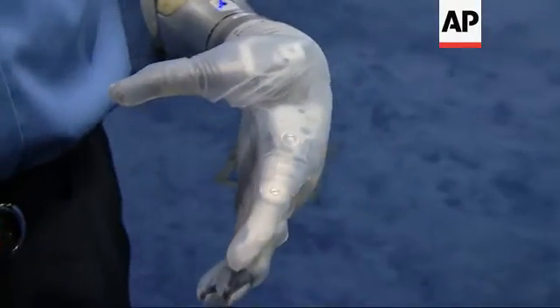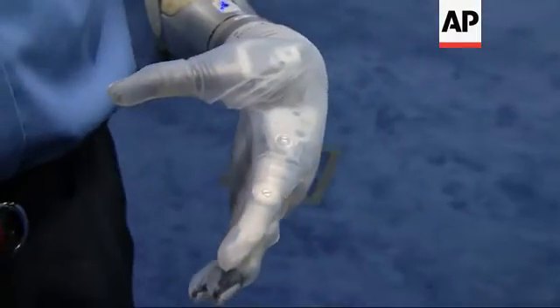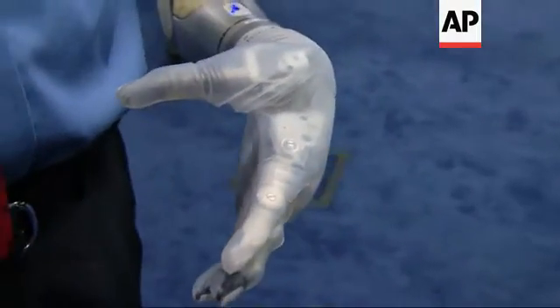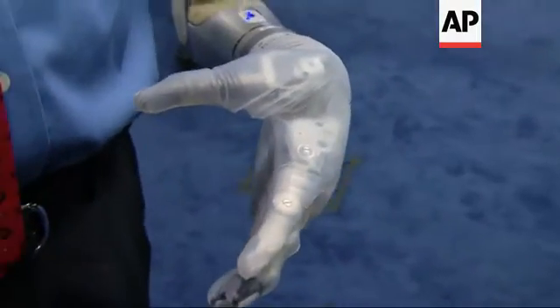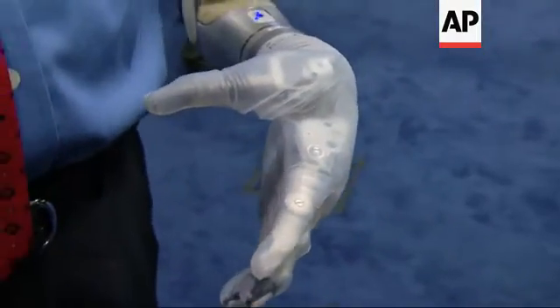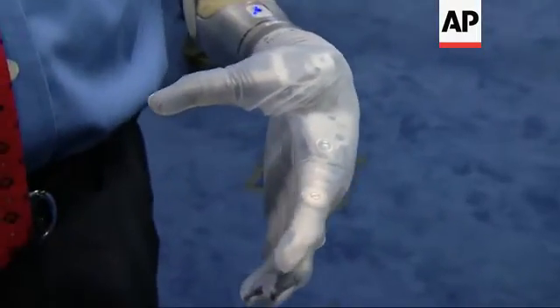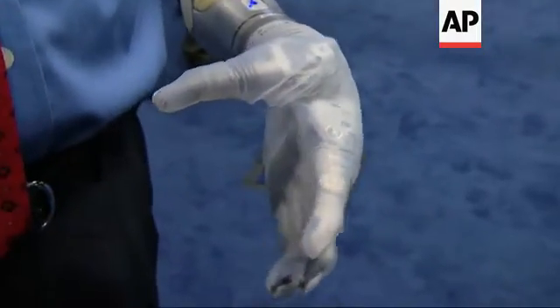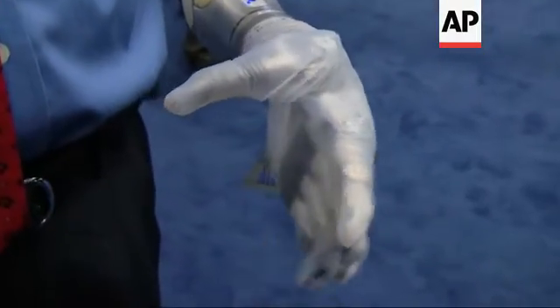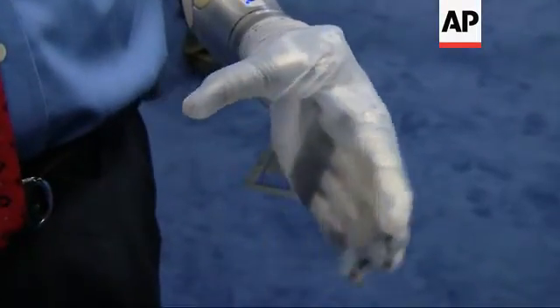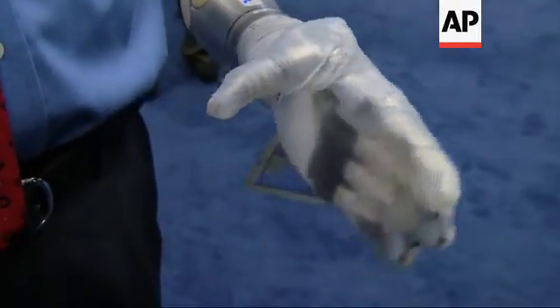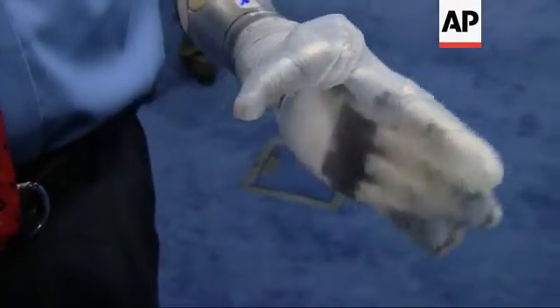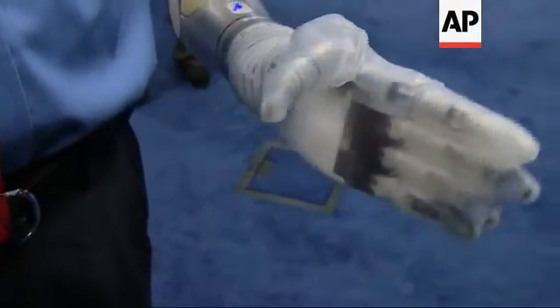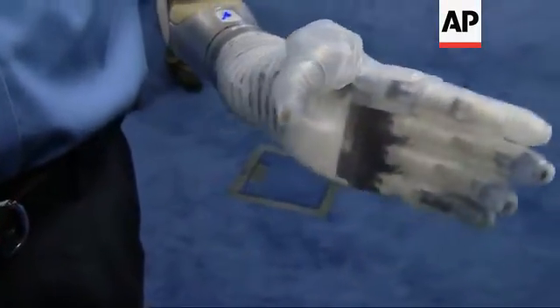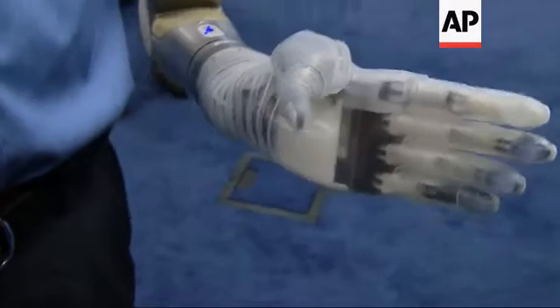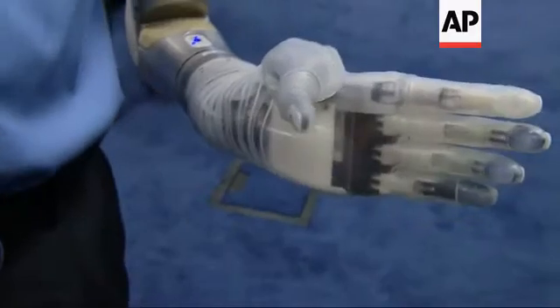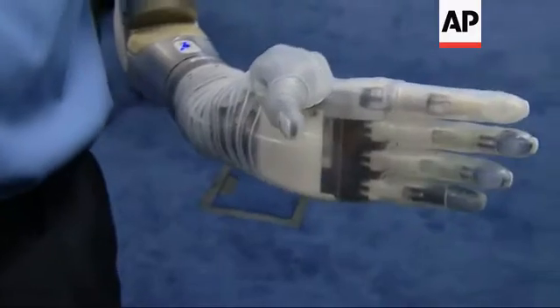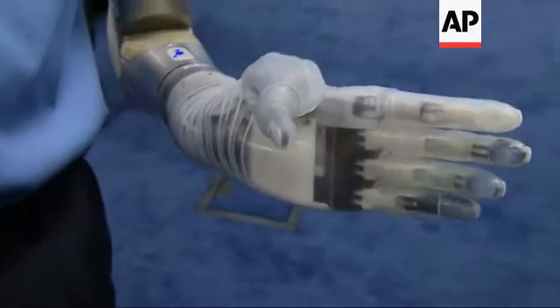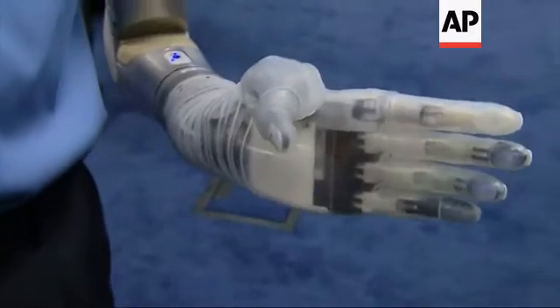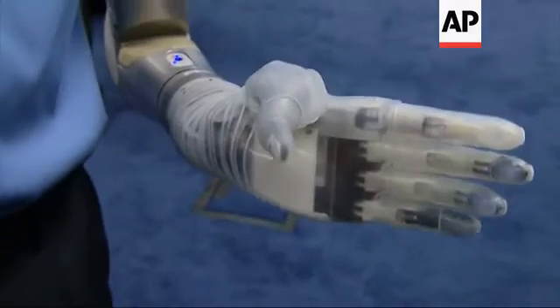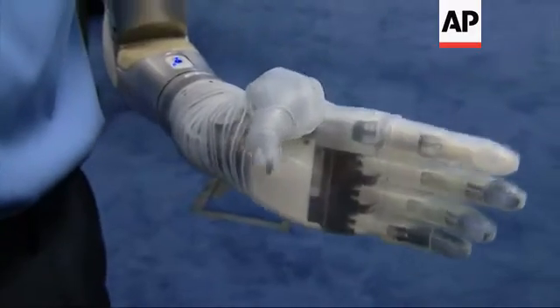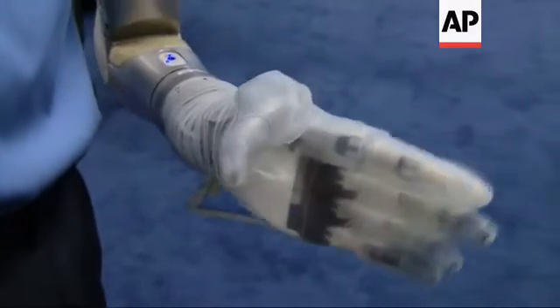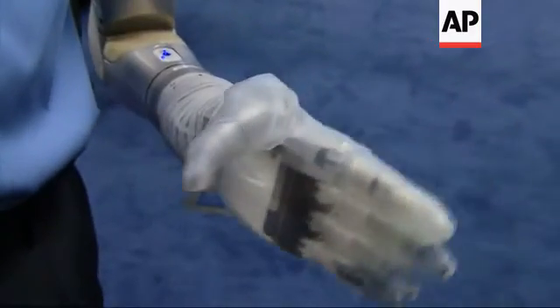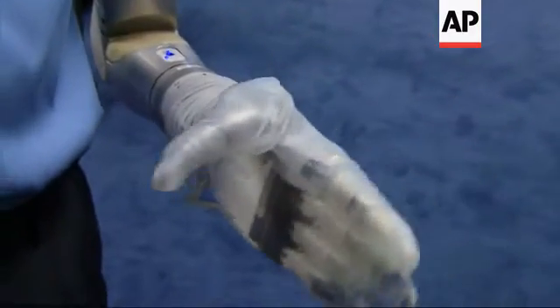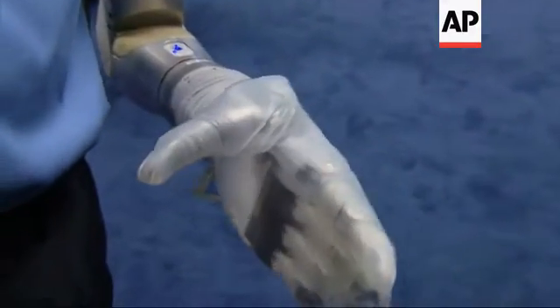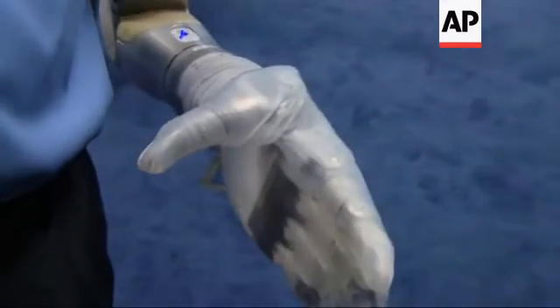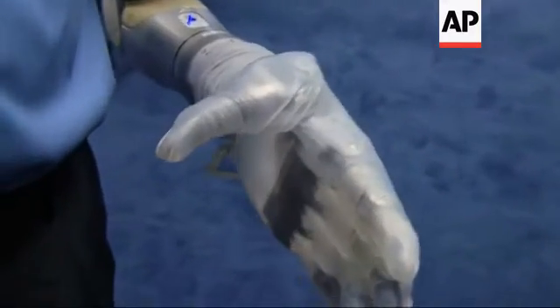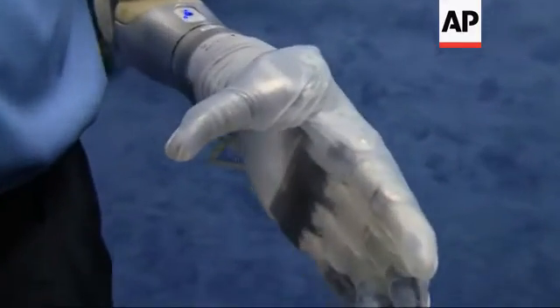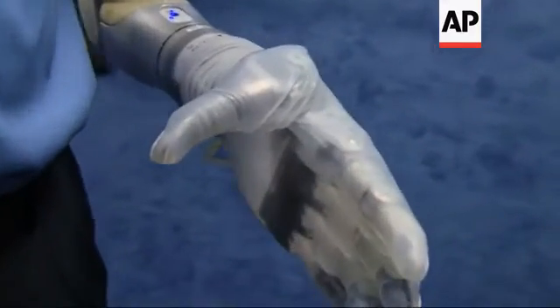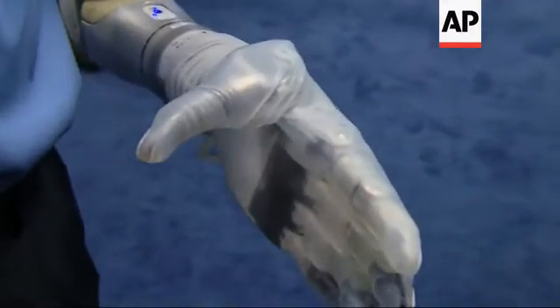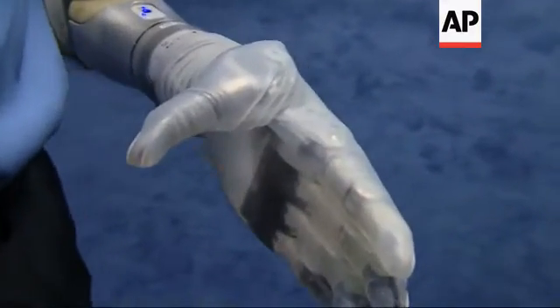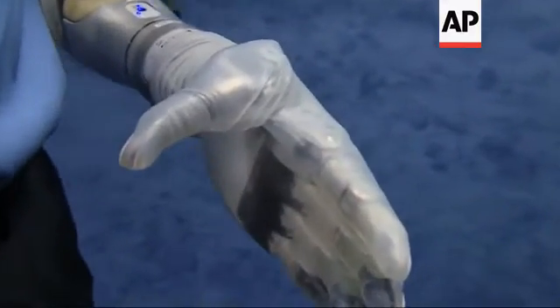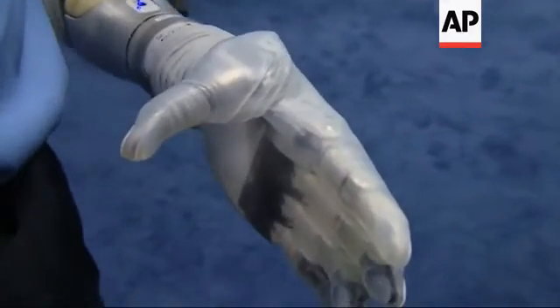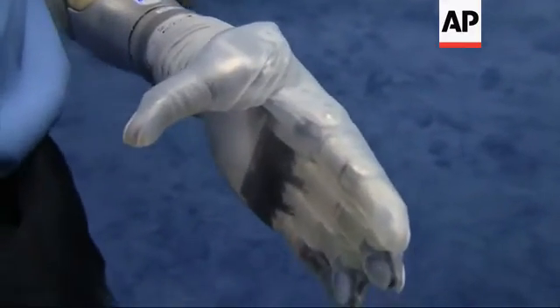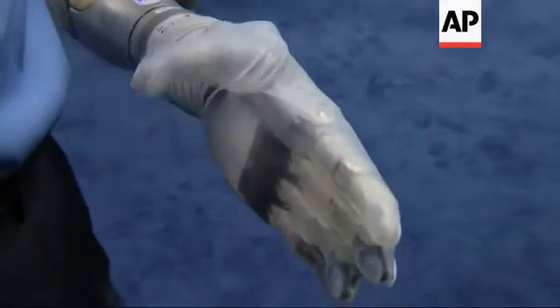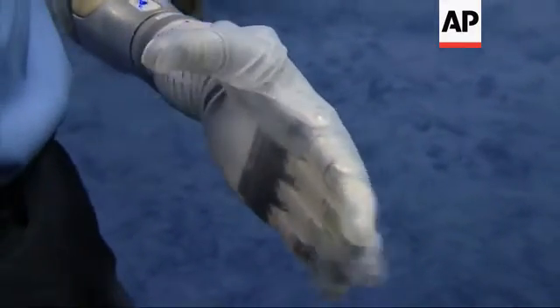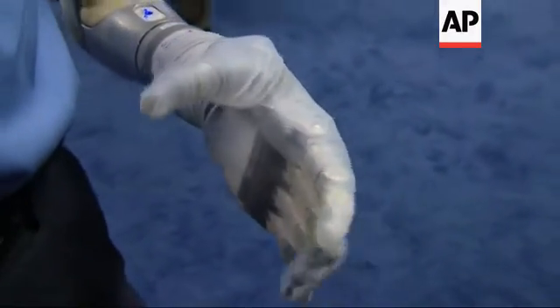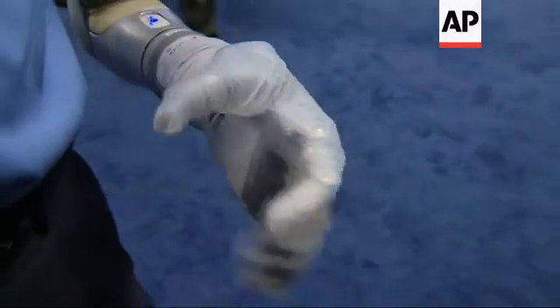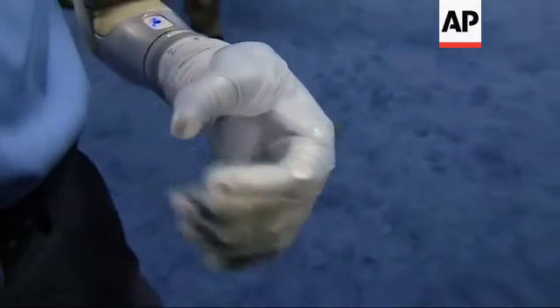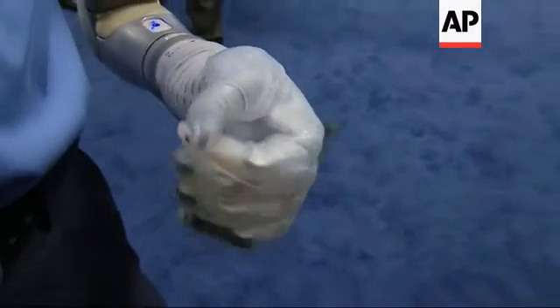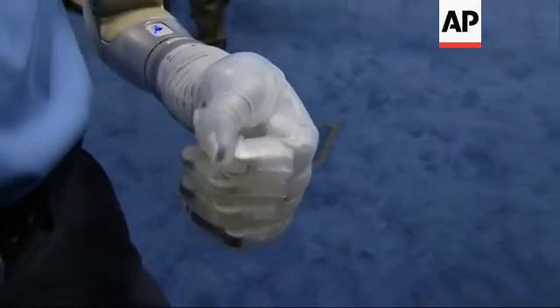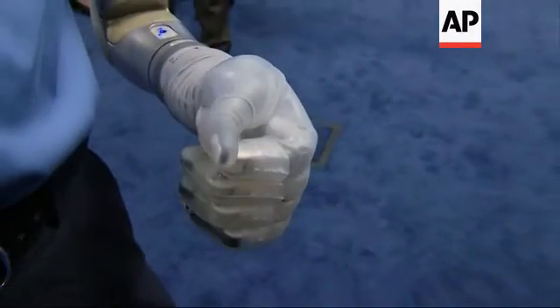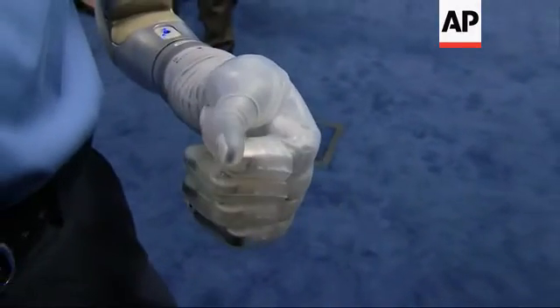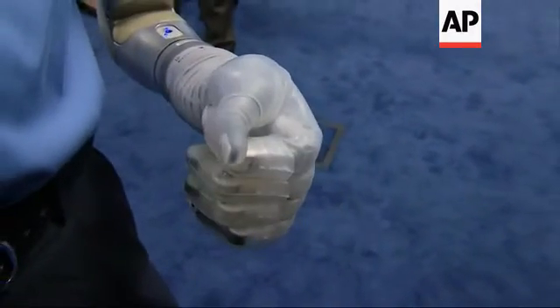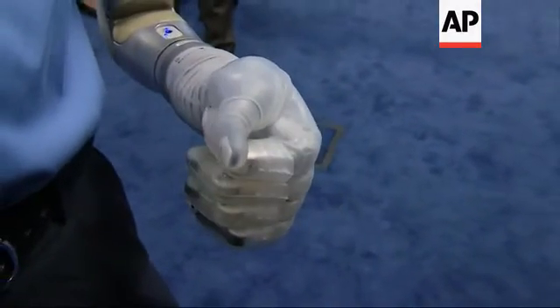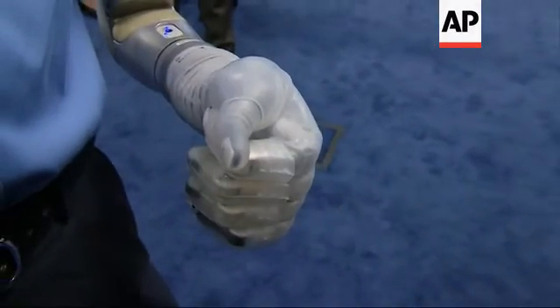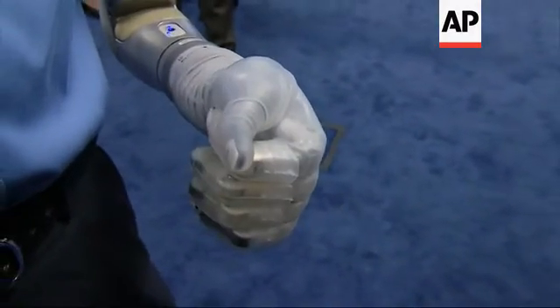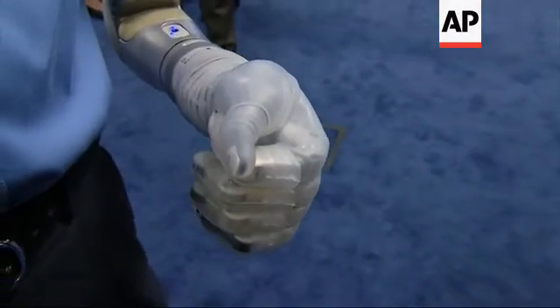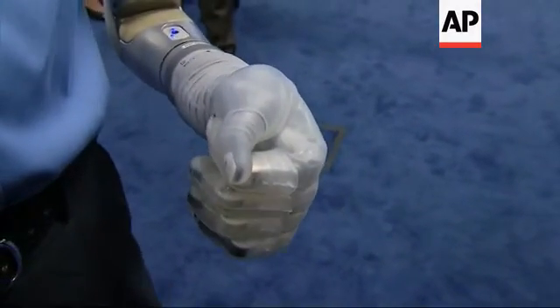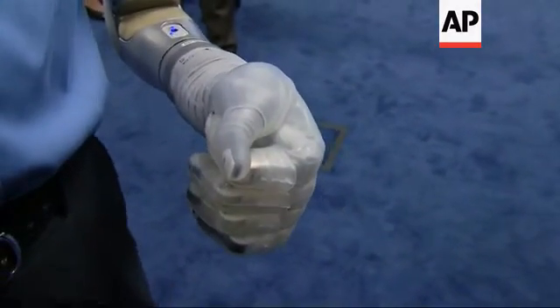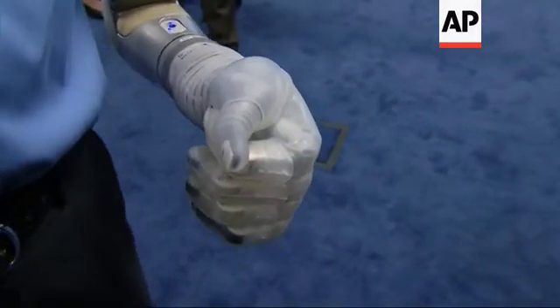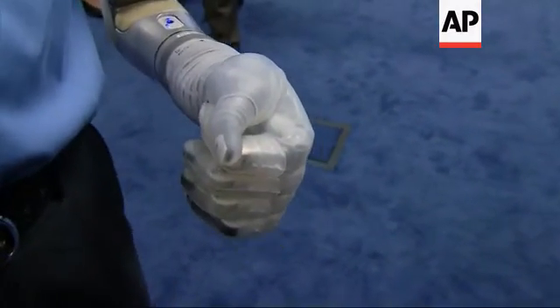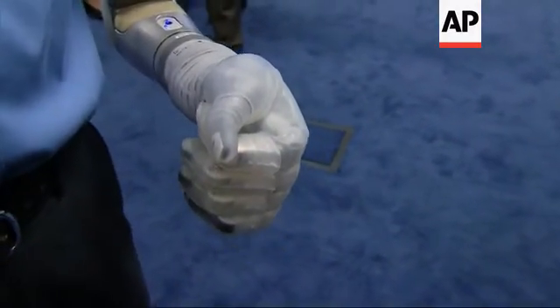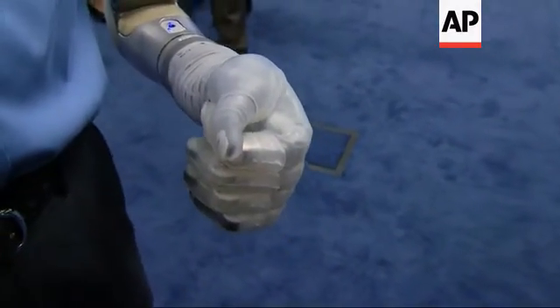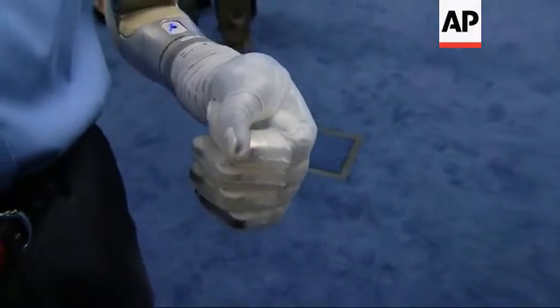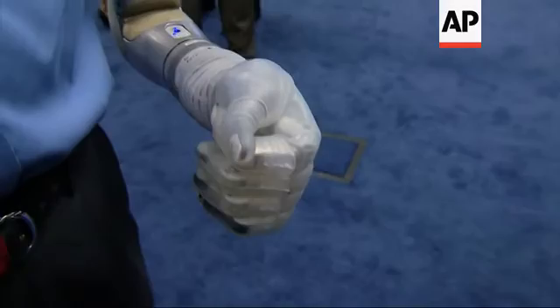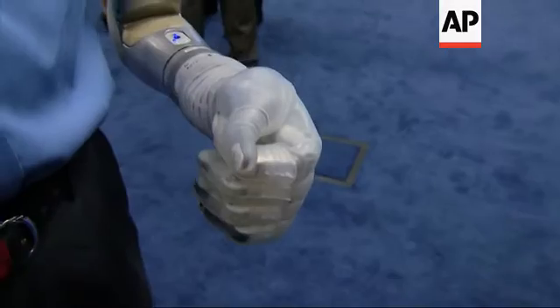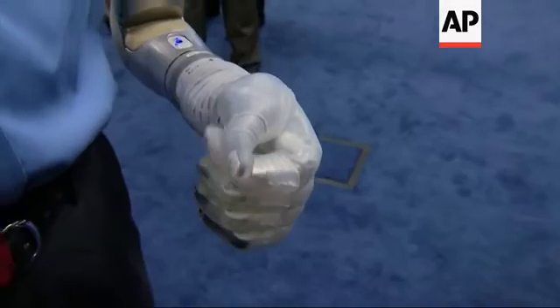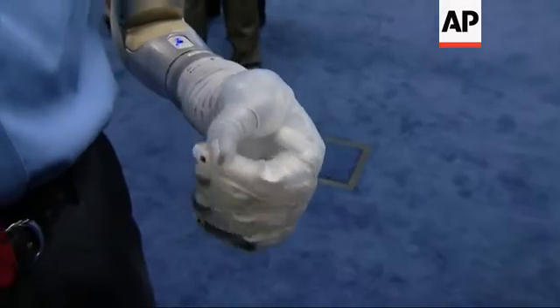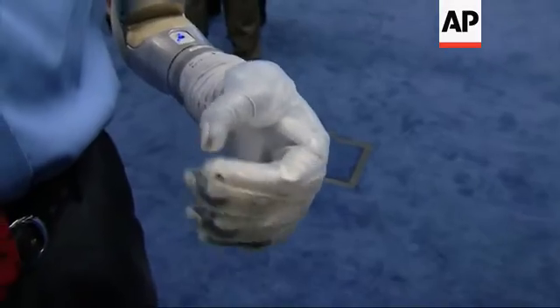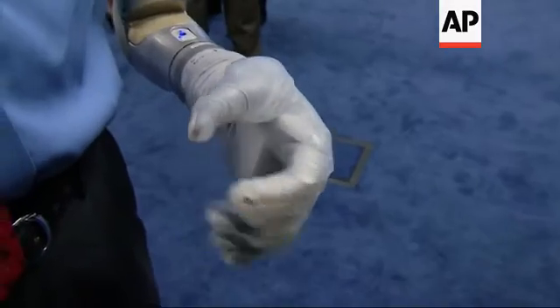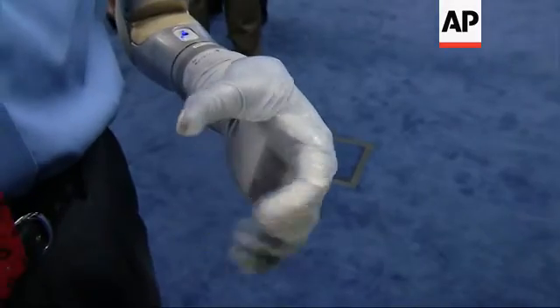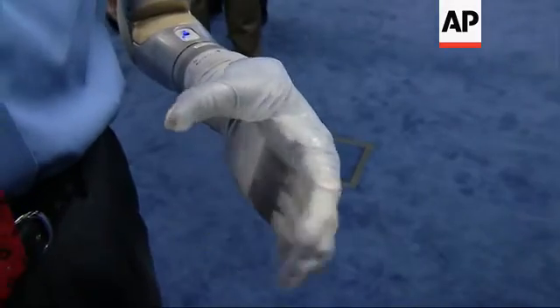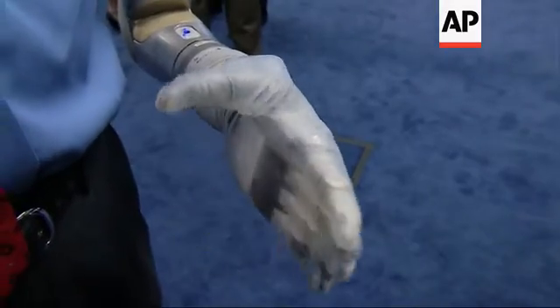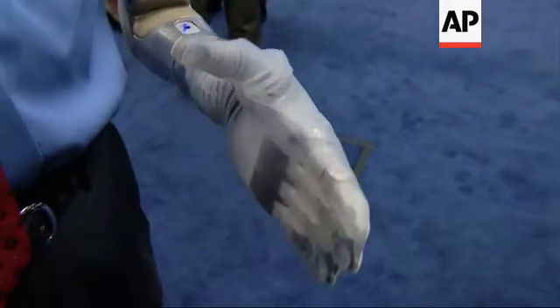I'm flexing my wrist right now. Now I'm standing on my toes to close my hand, standing on my heel to open it.